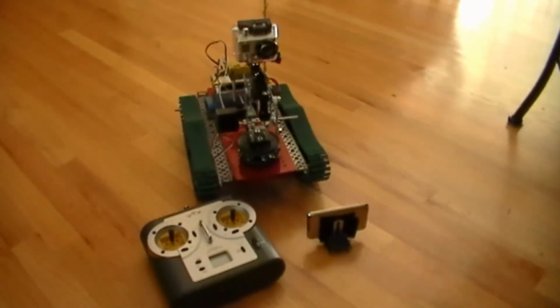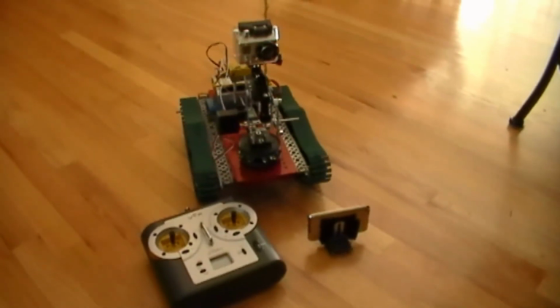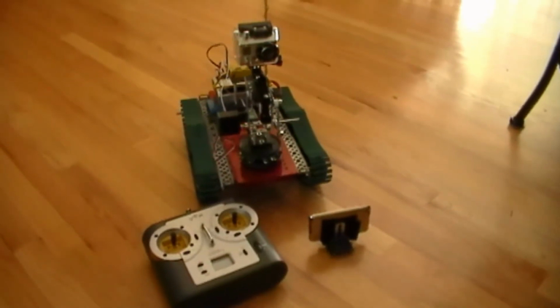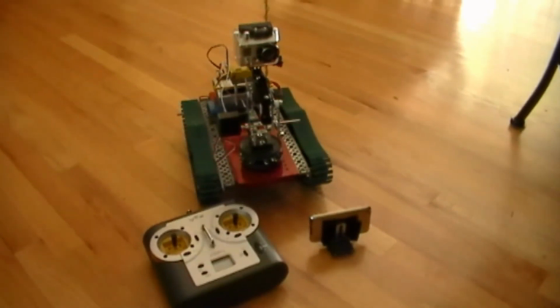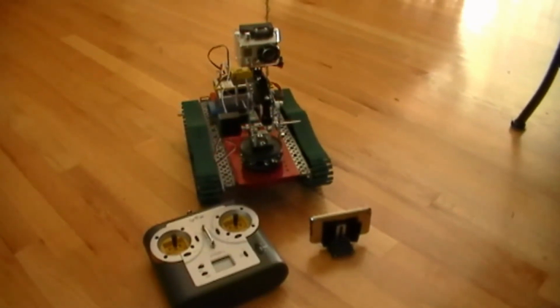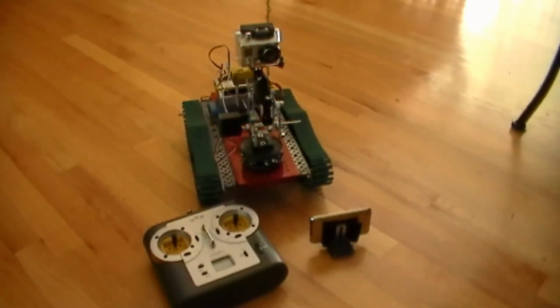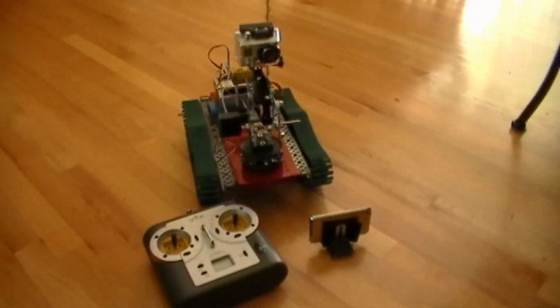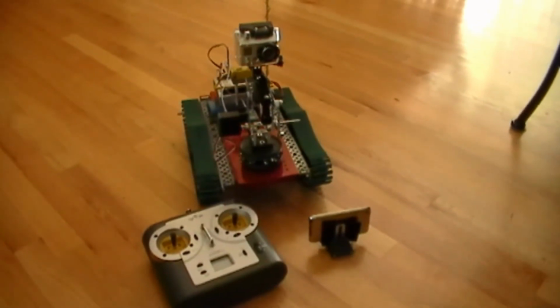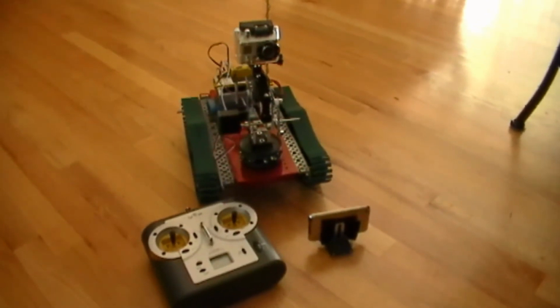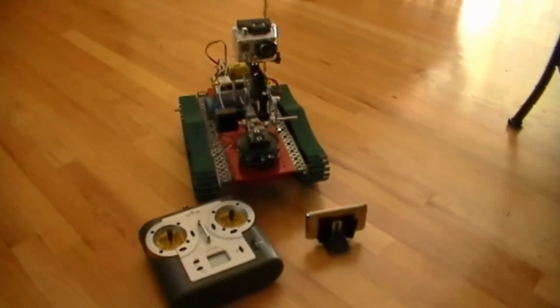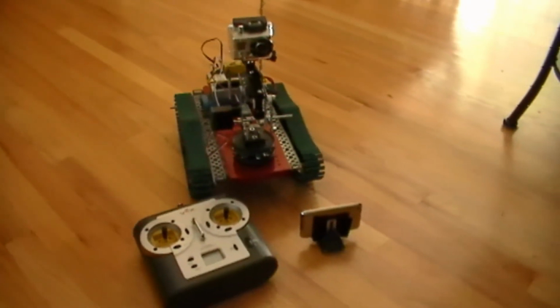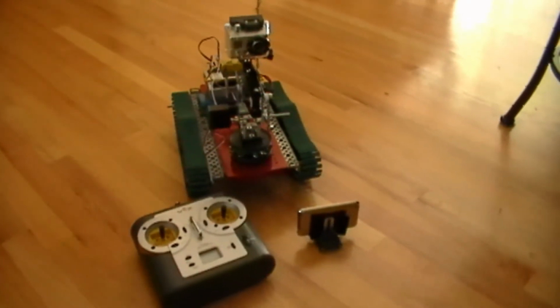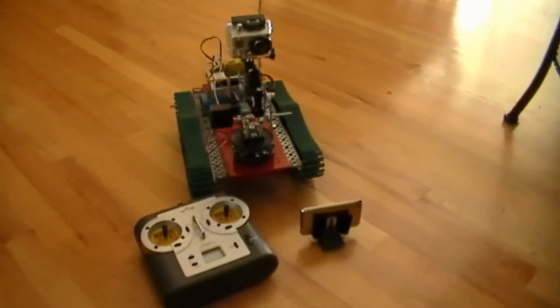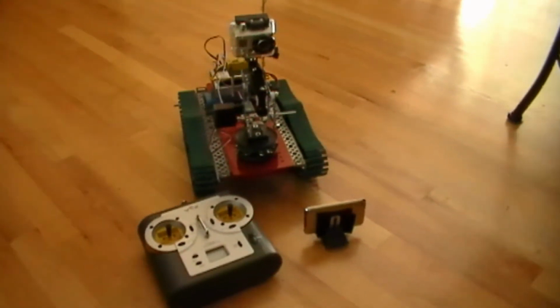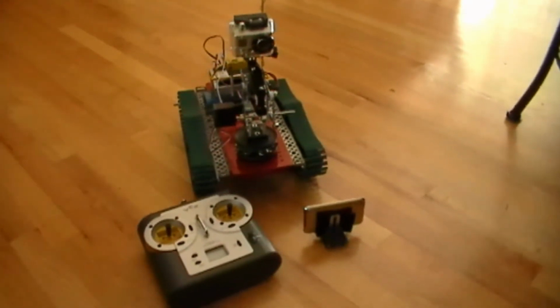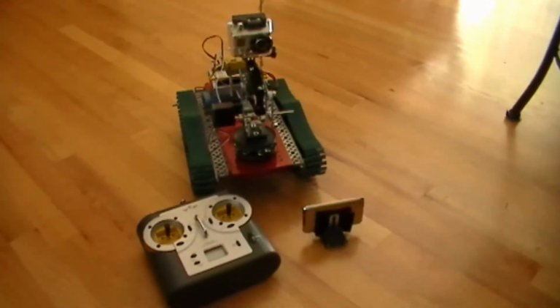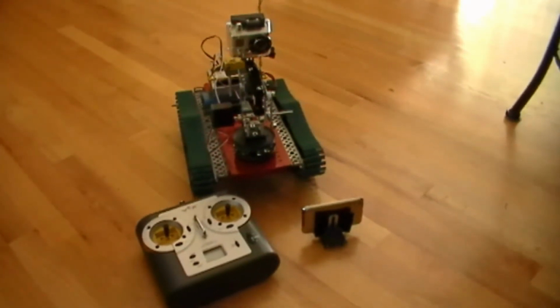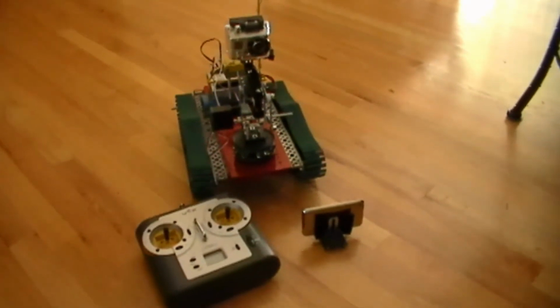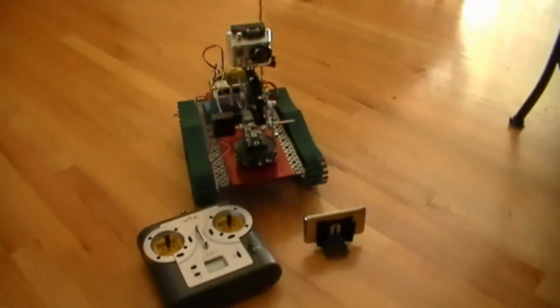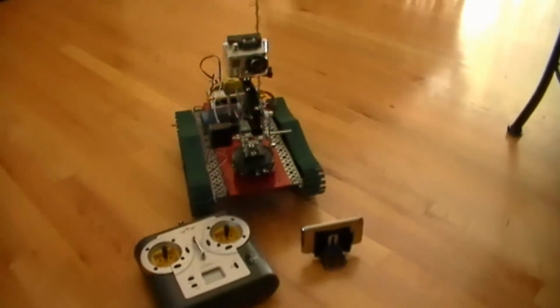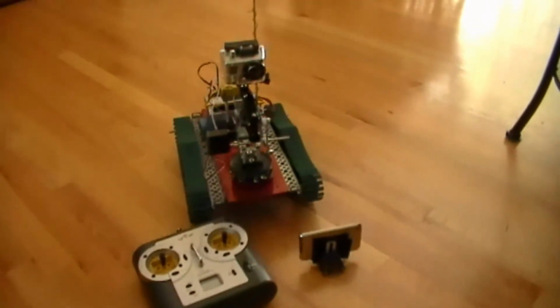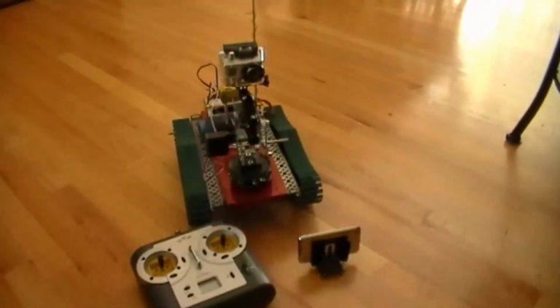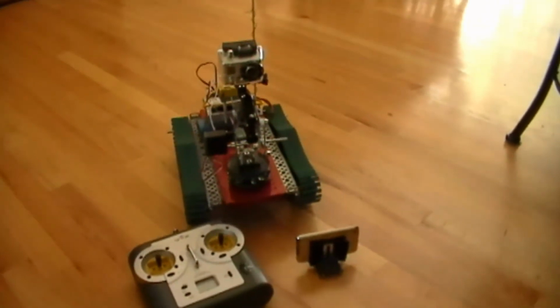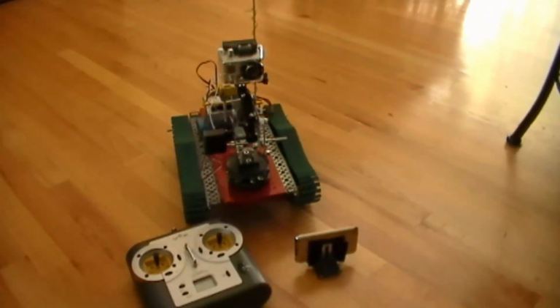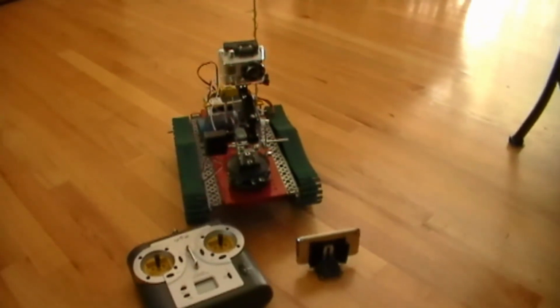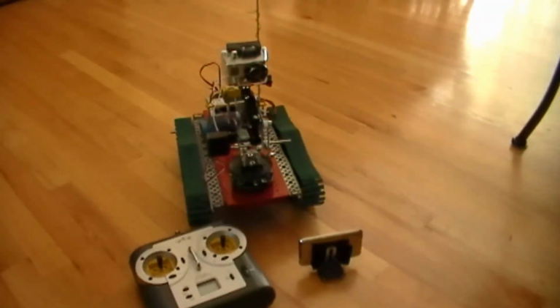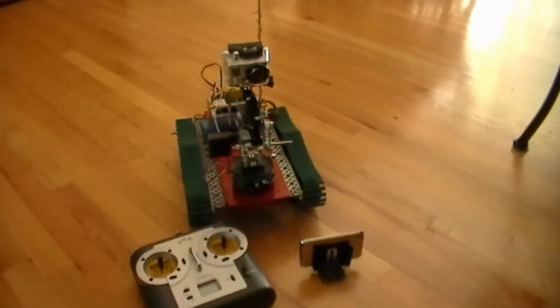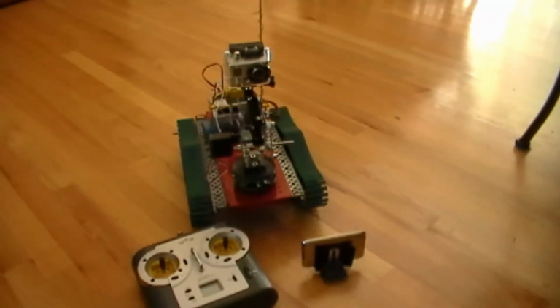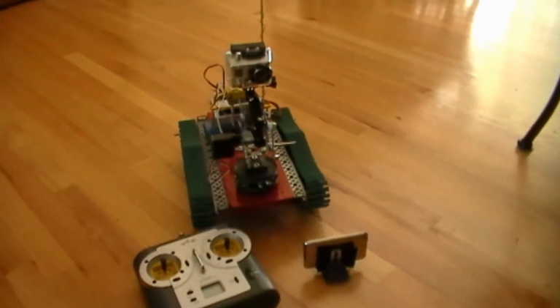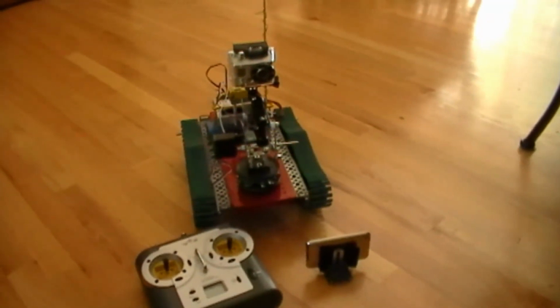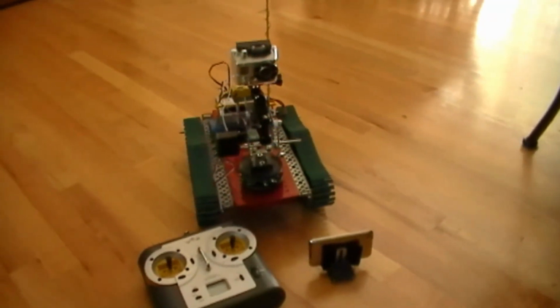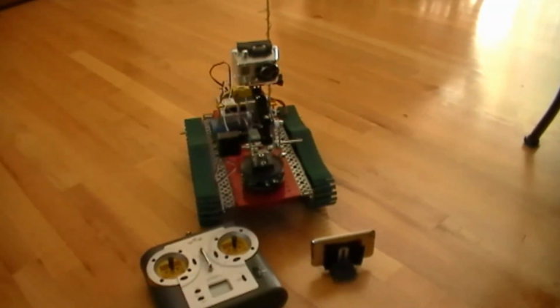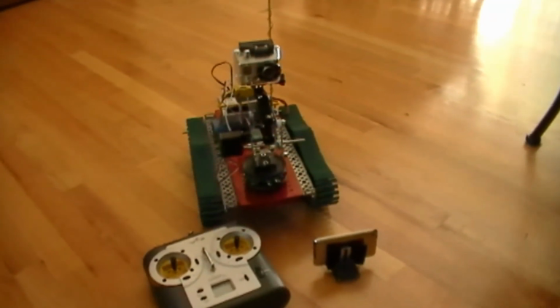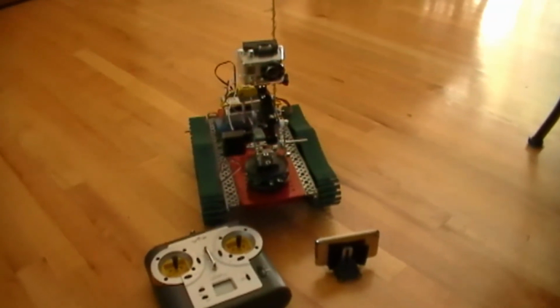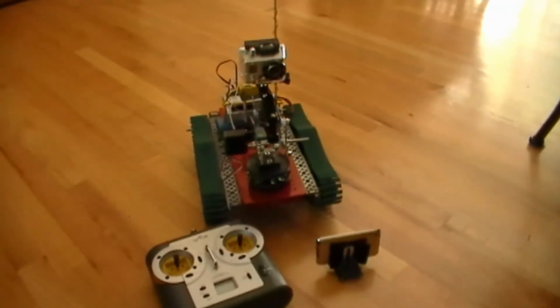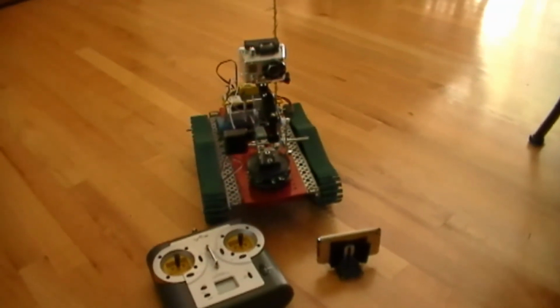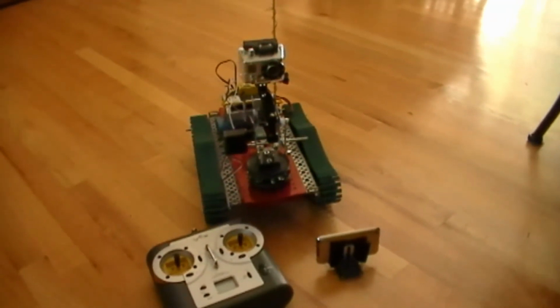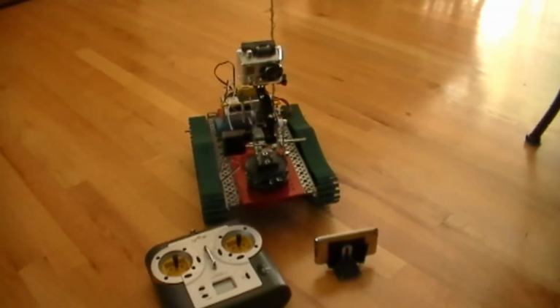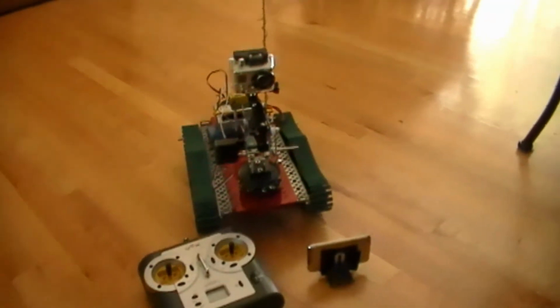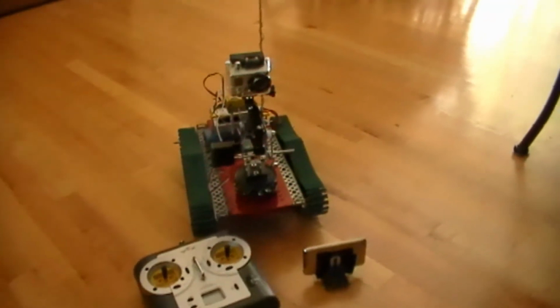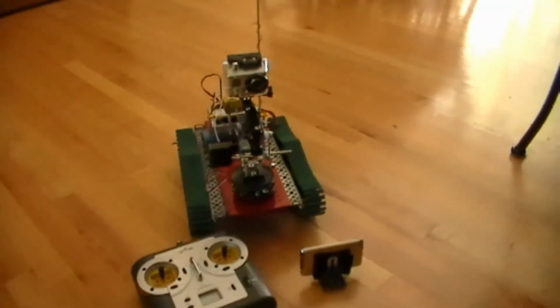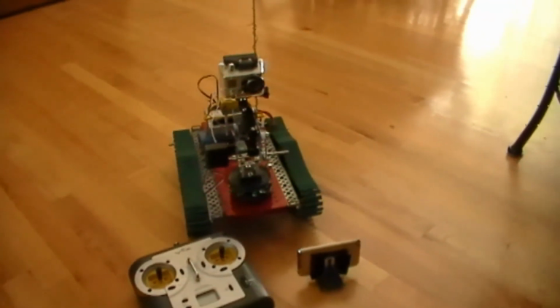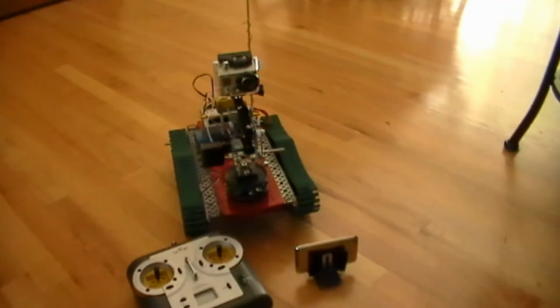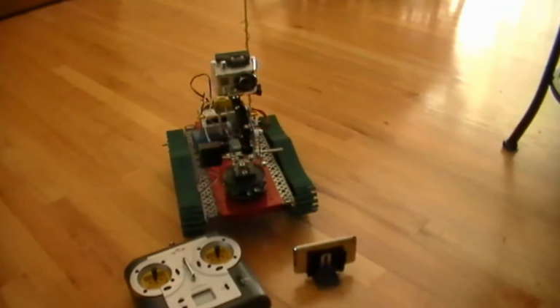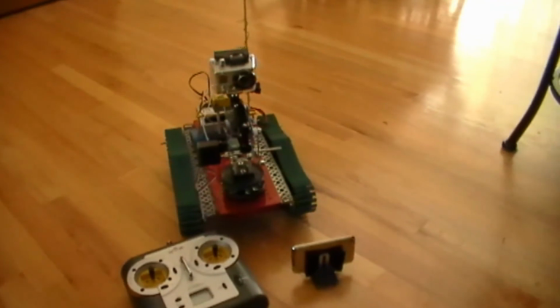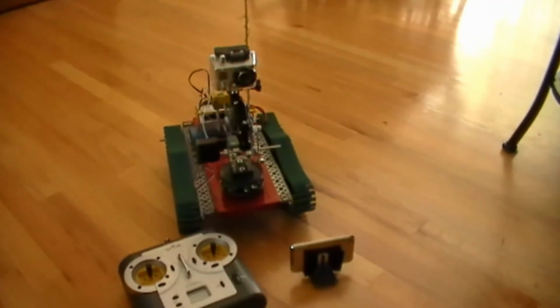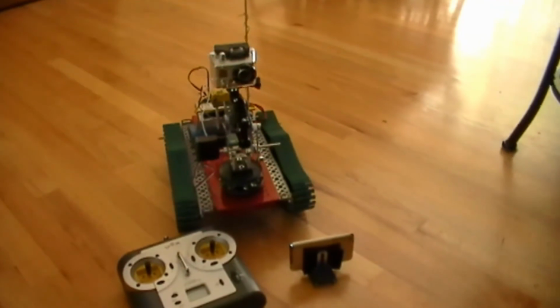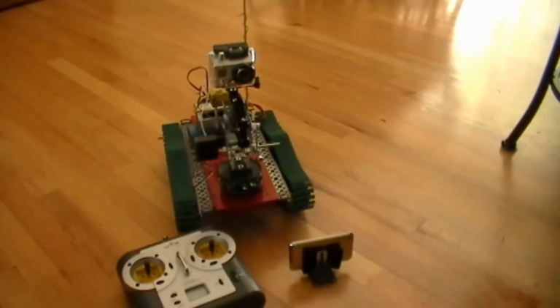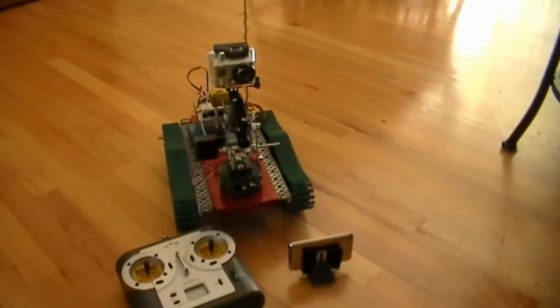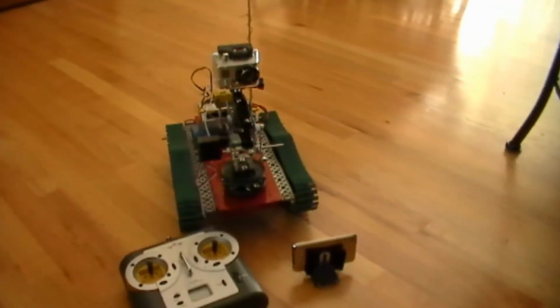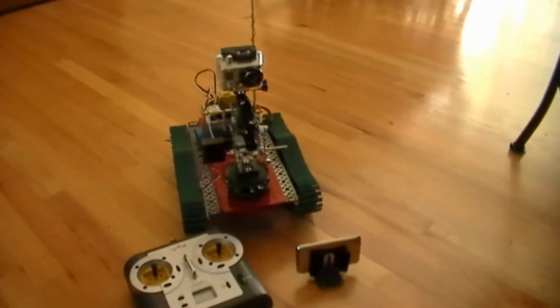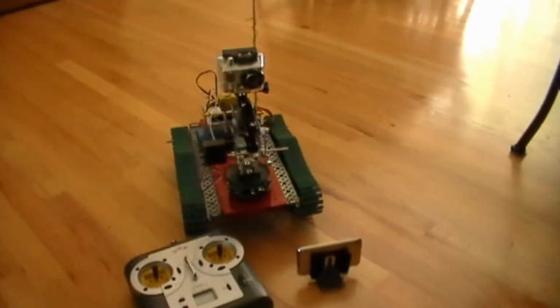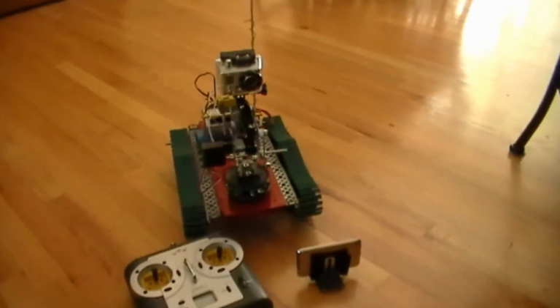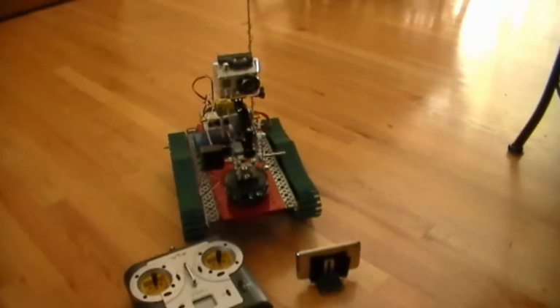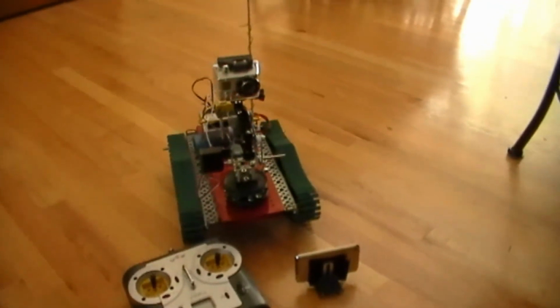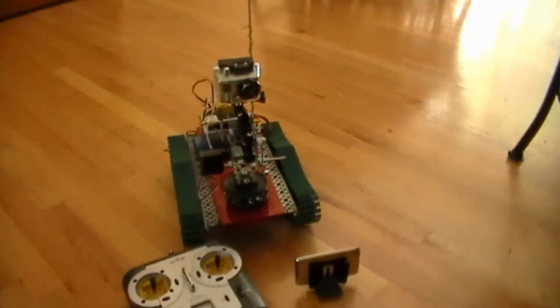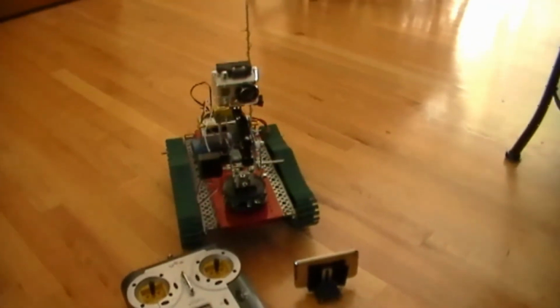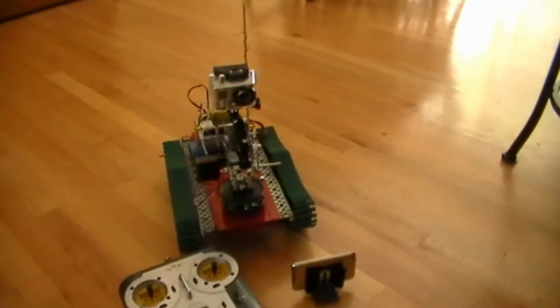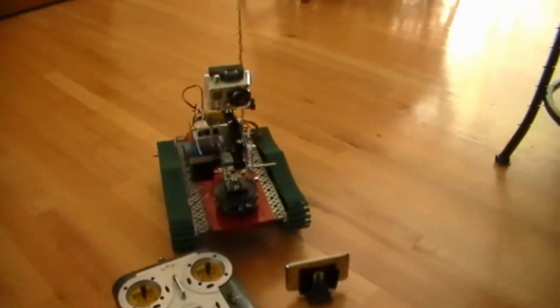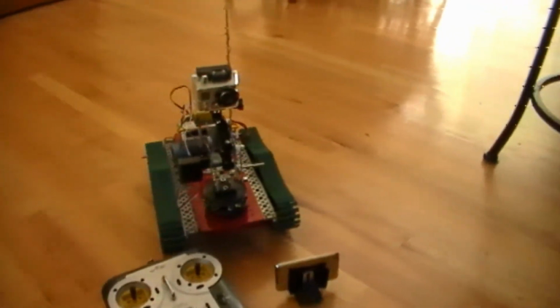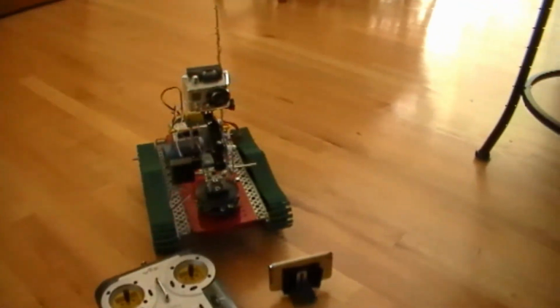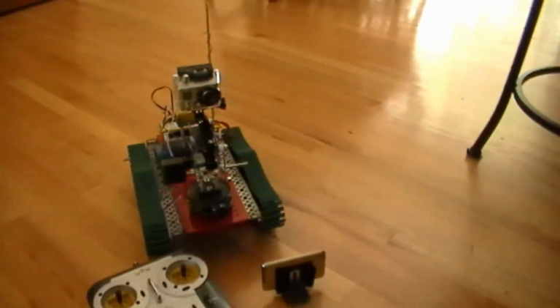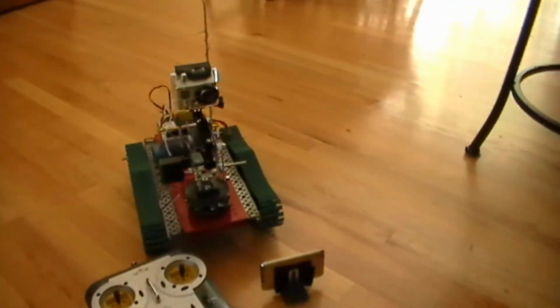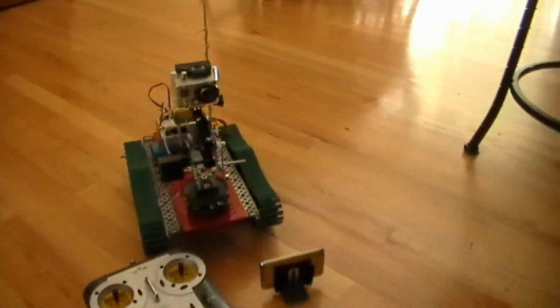Hello everybody, this is AKSOP29, back with a VEX tank, and now I have redesigned it.